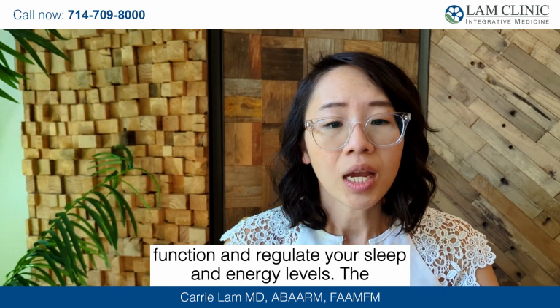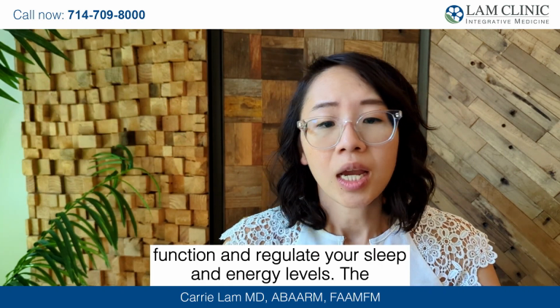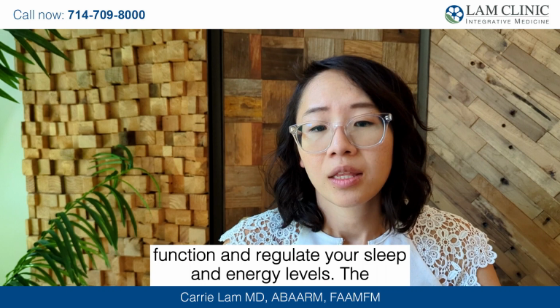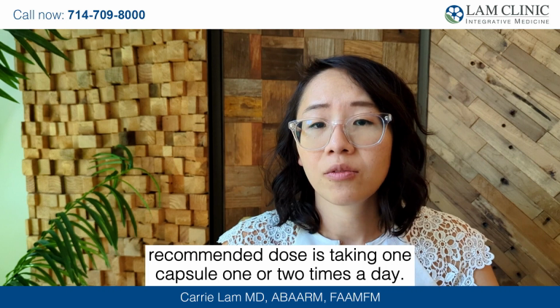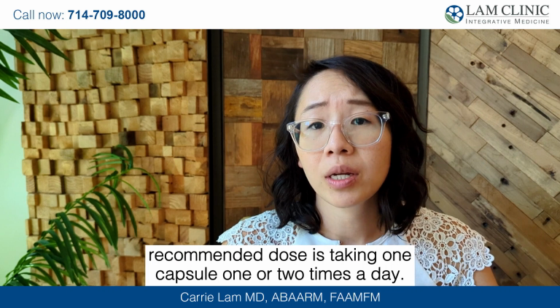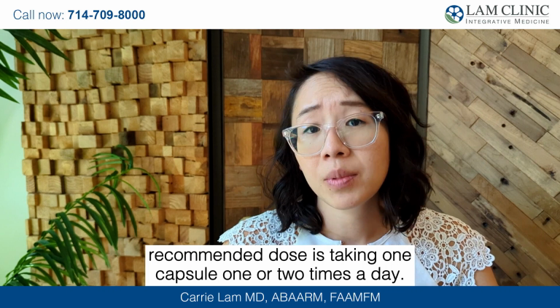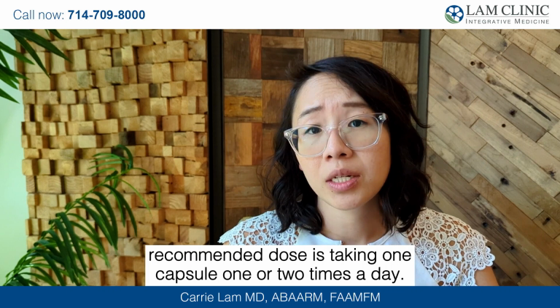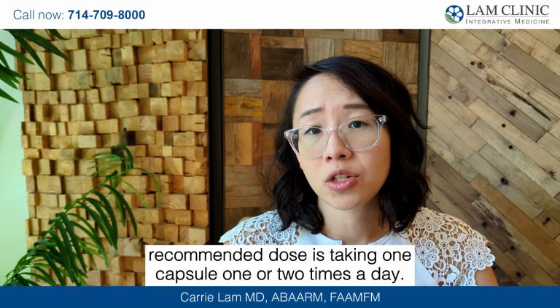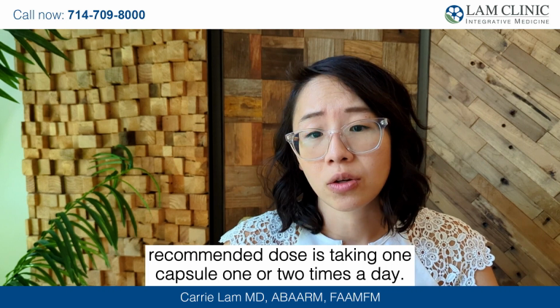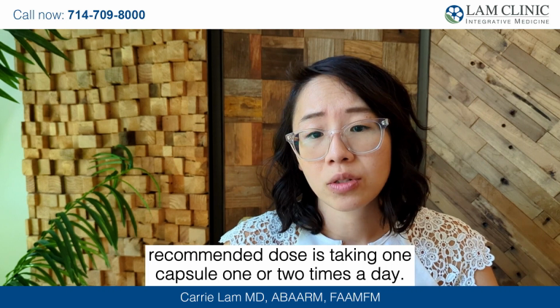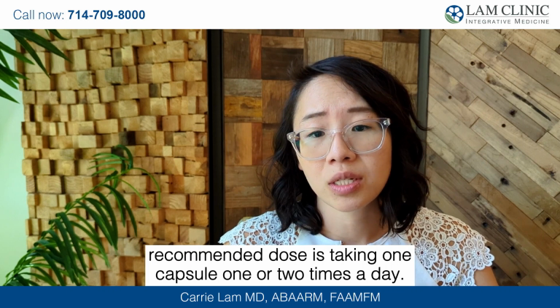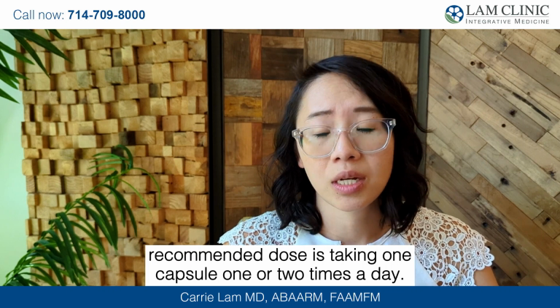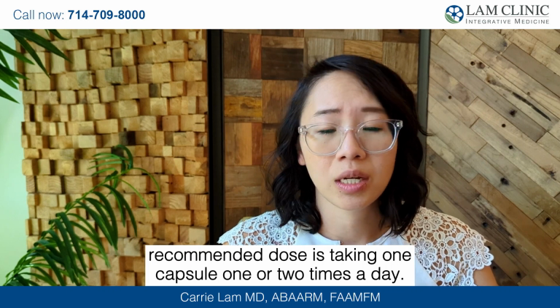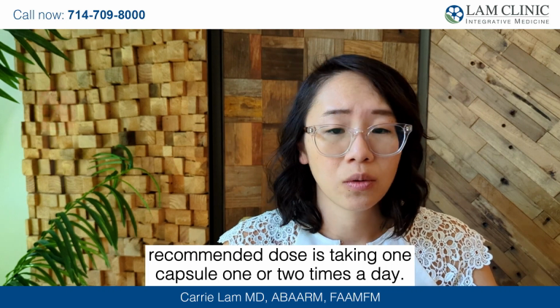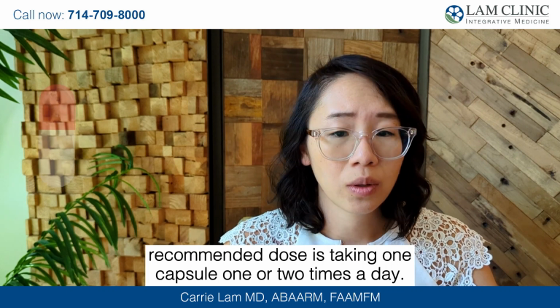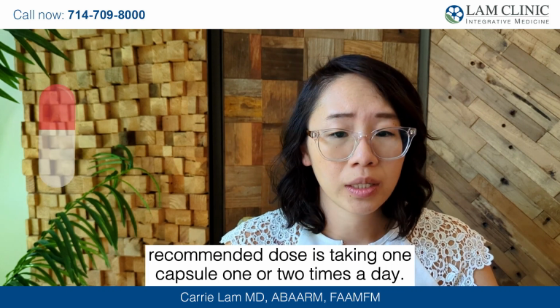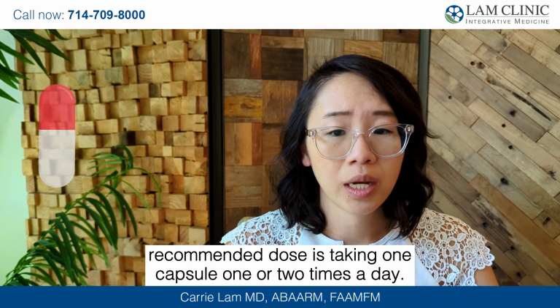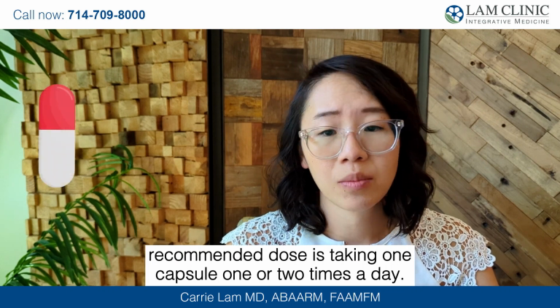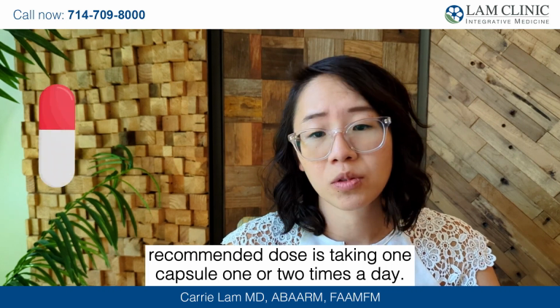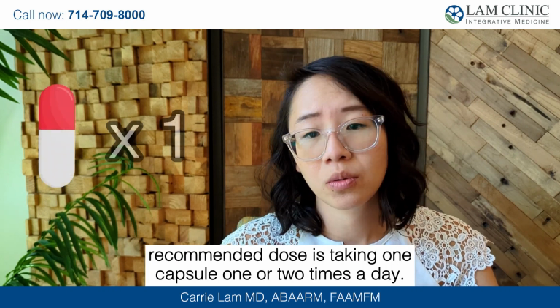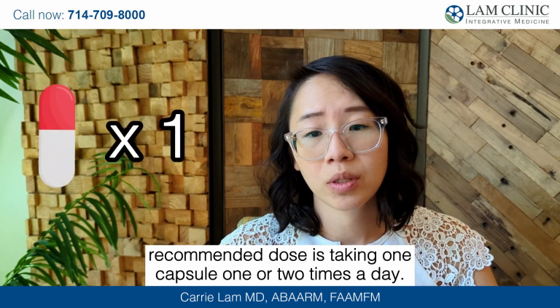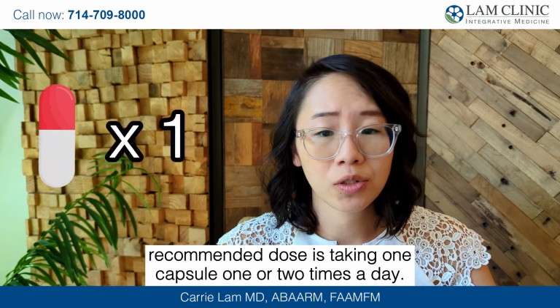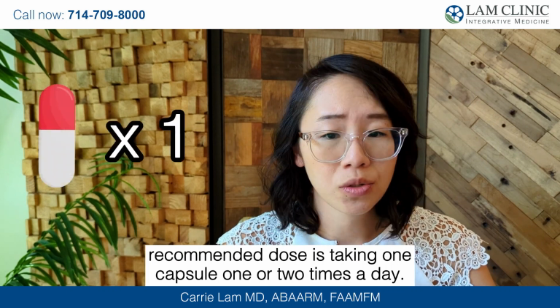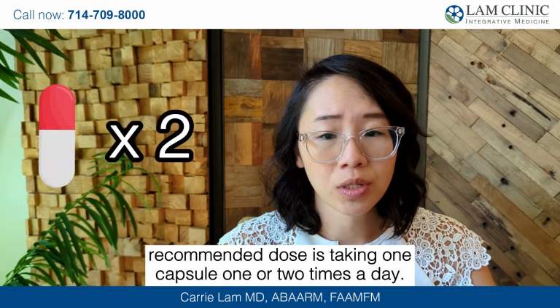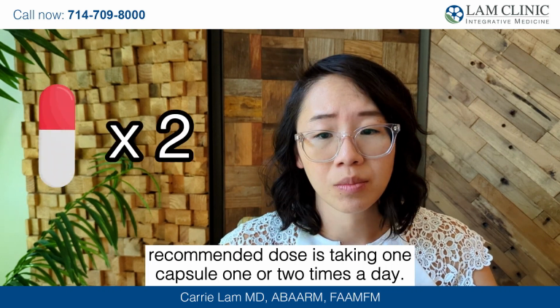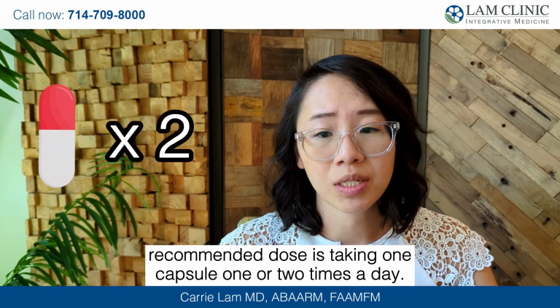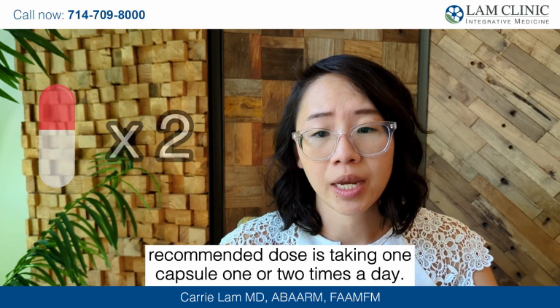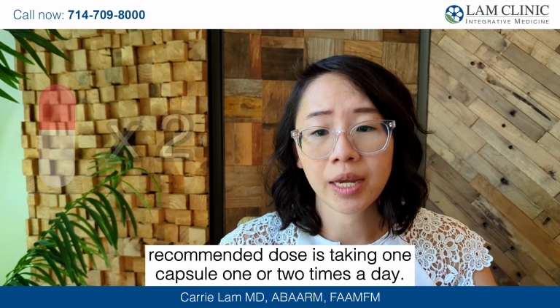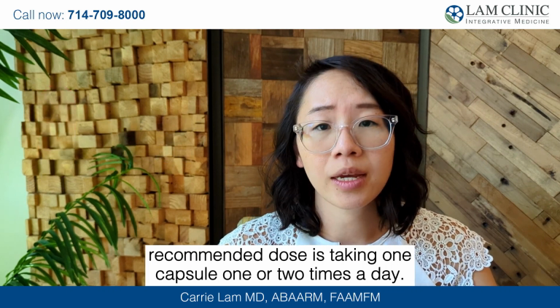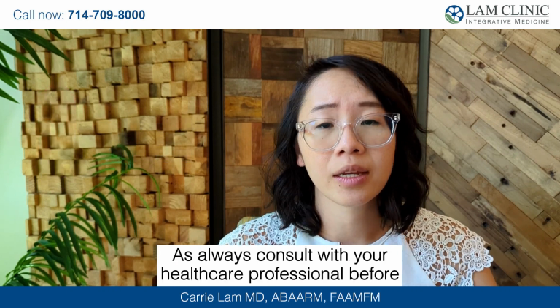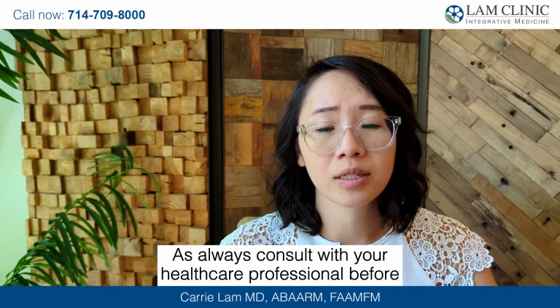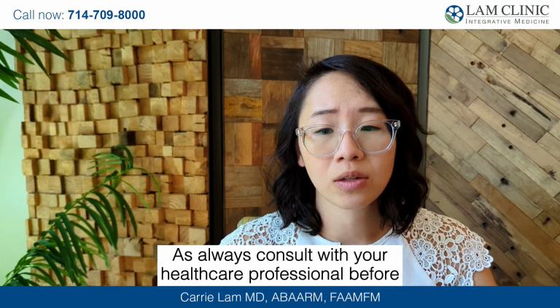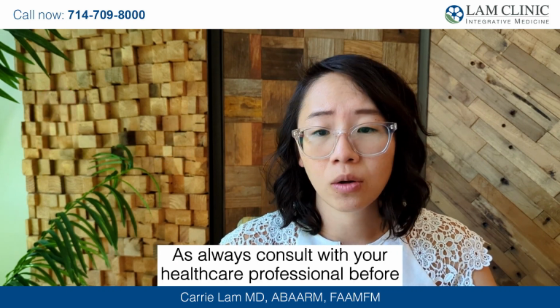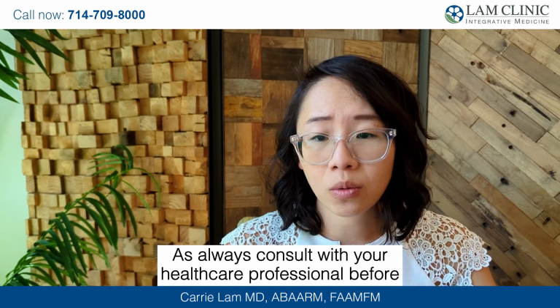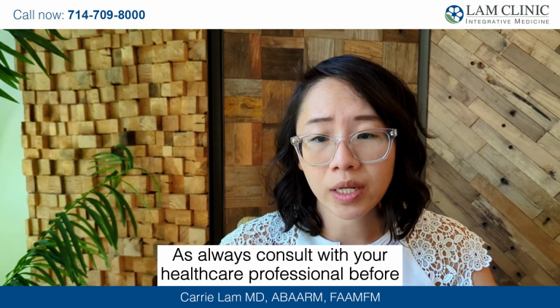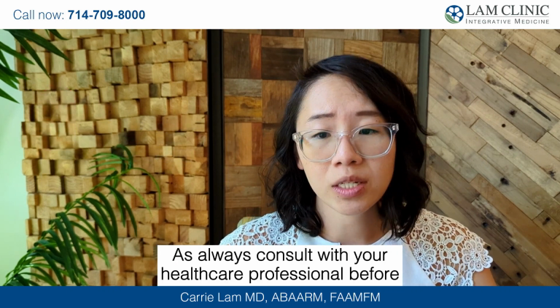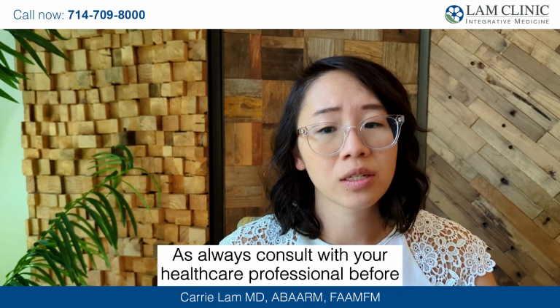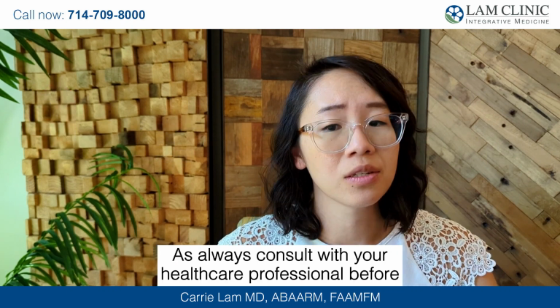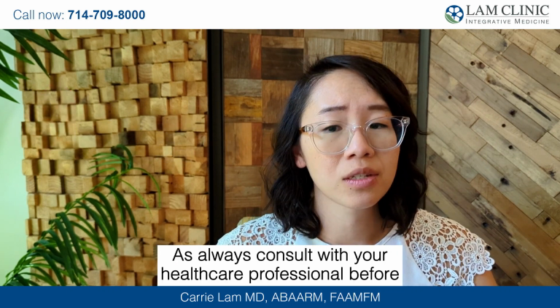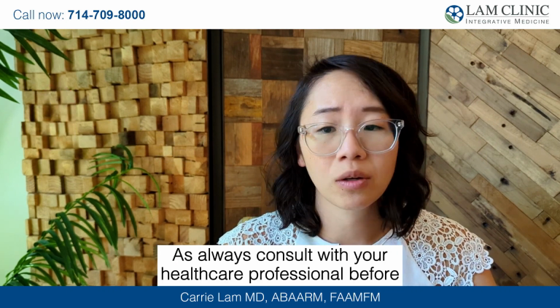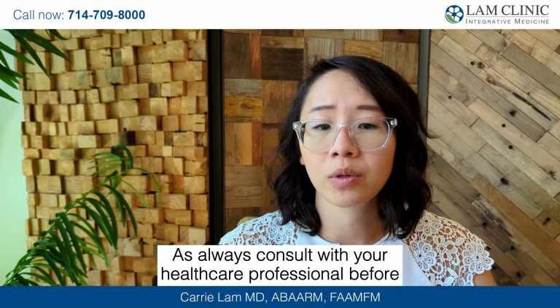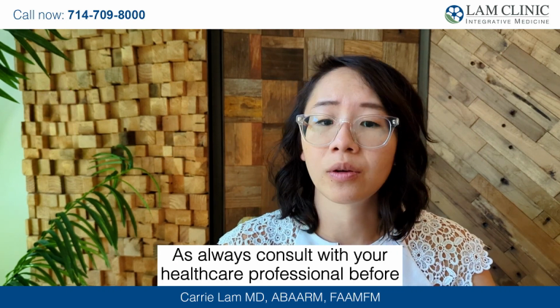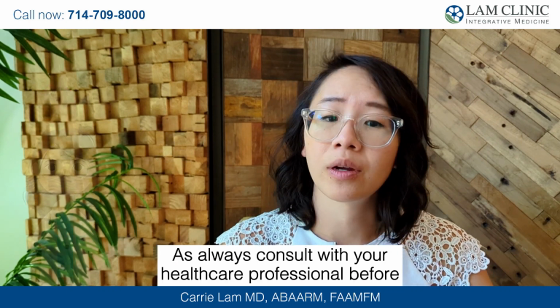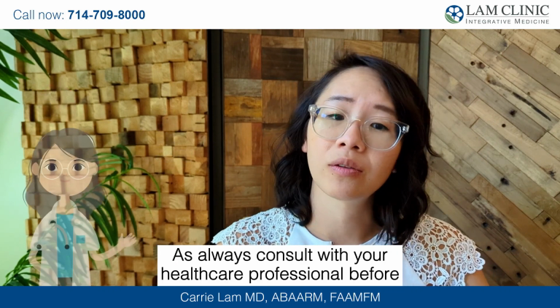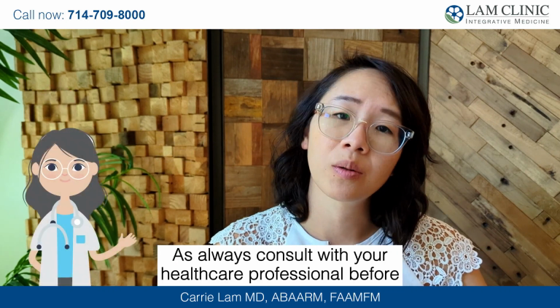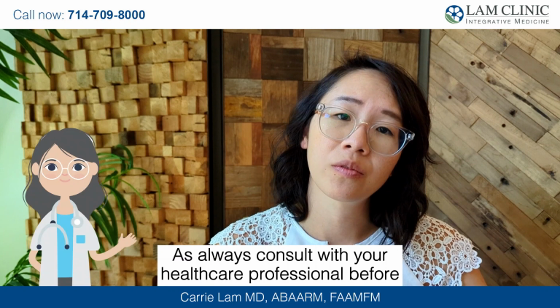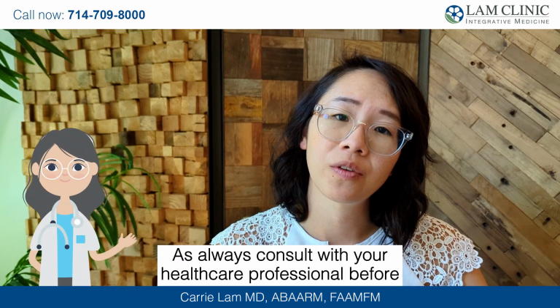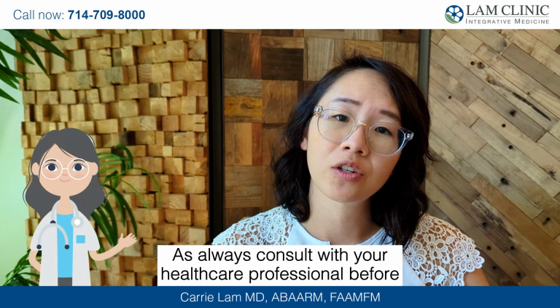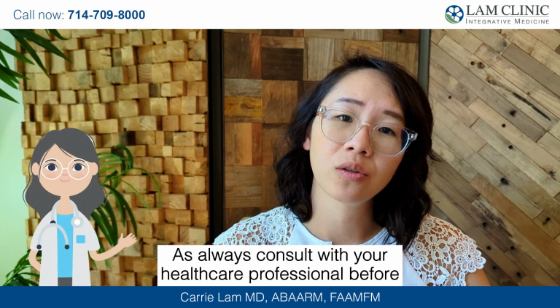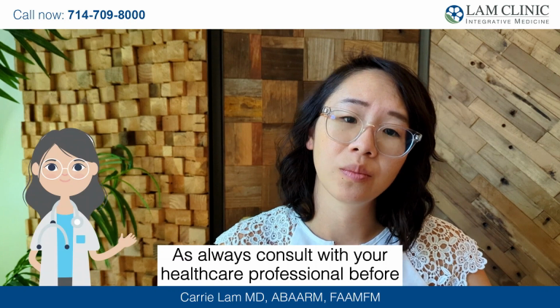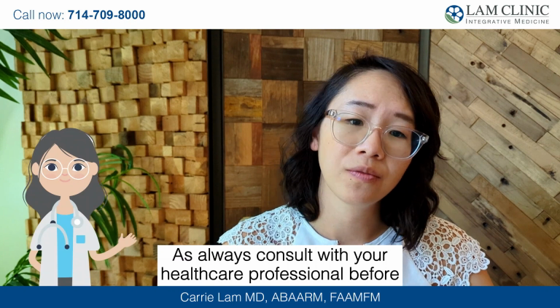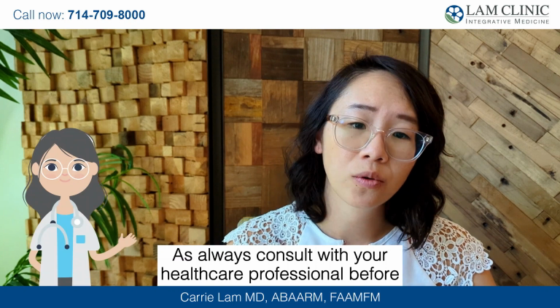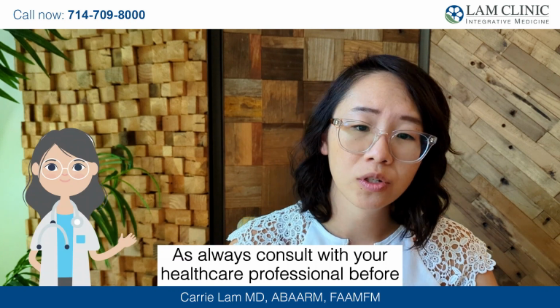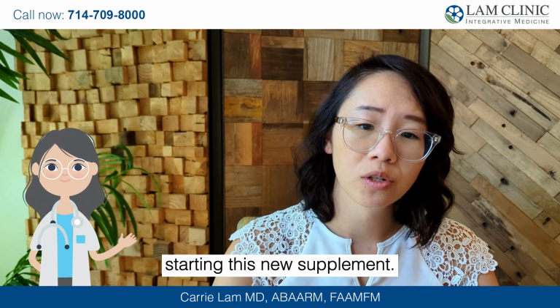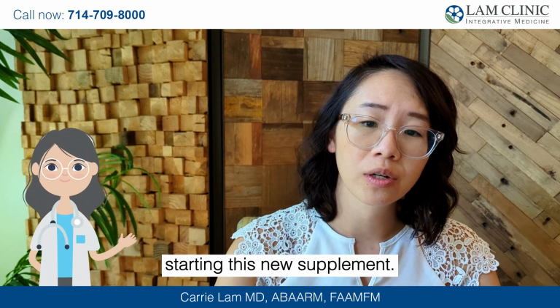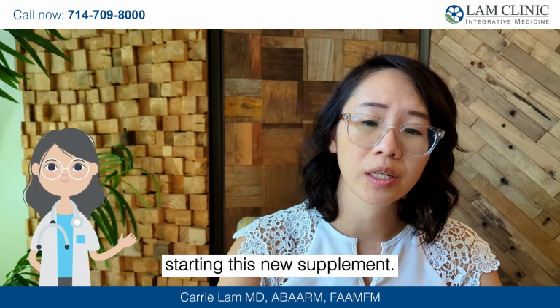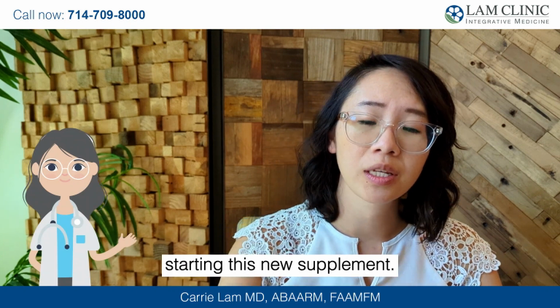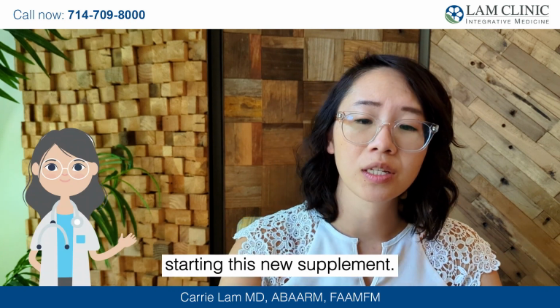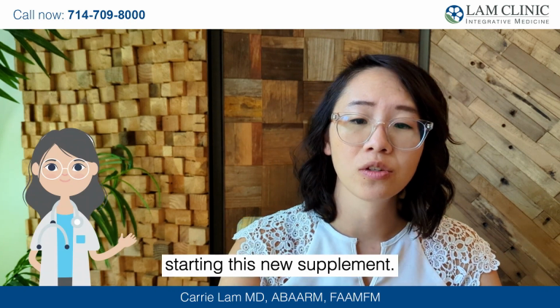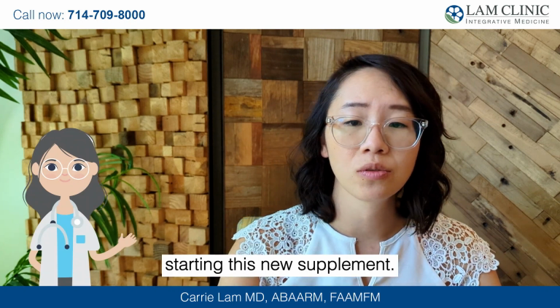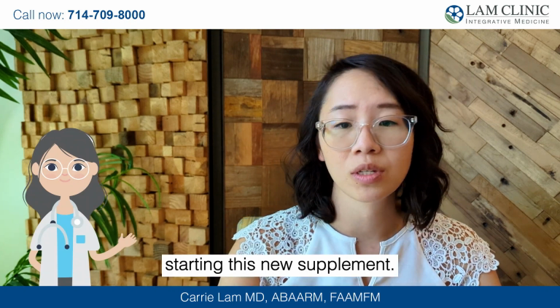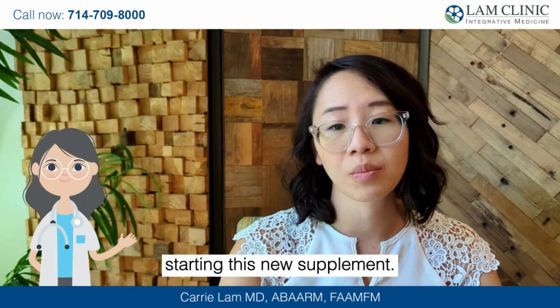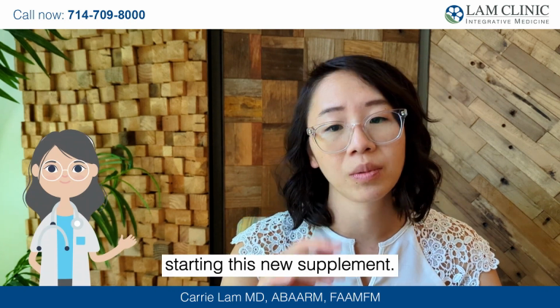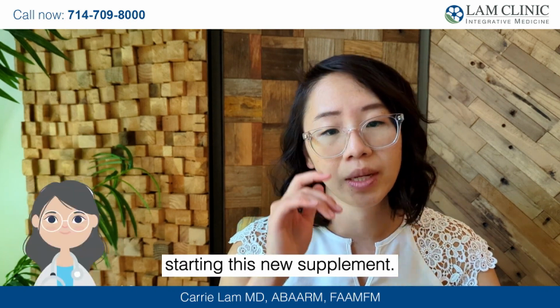The recommended dose is taking one capsule one or two times a day. As always, consult with your healthcare professional before starting this new supplement.